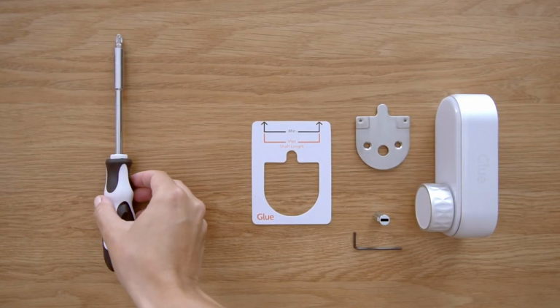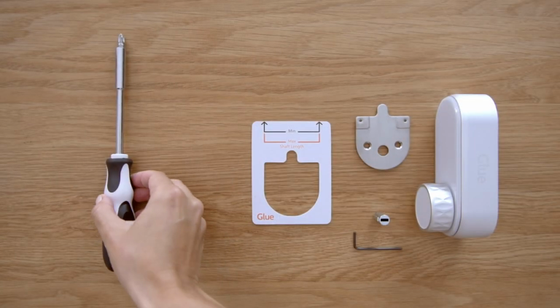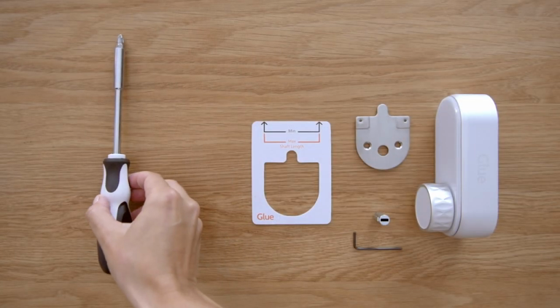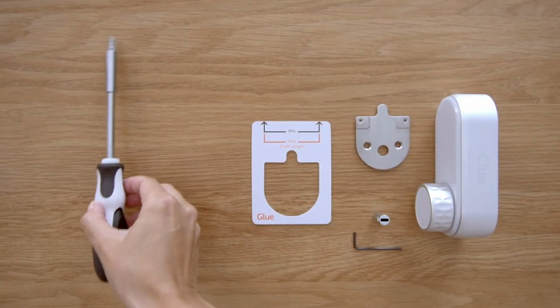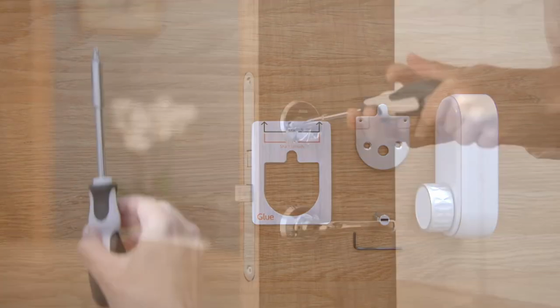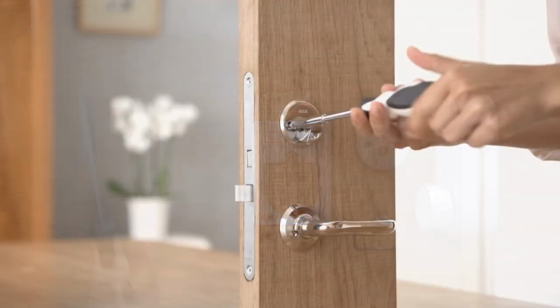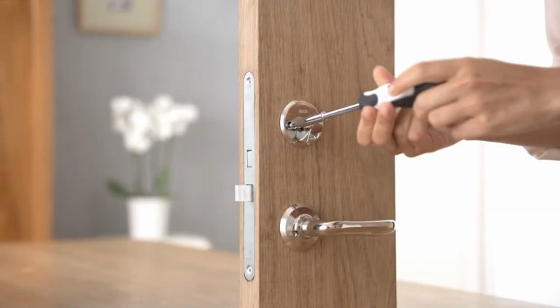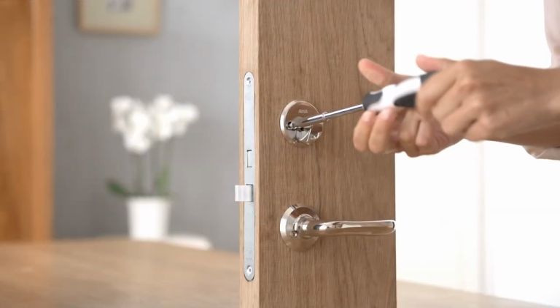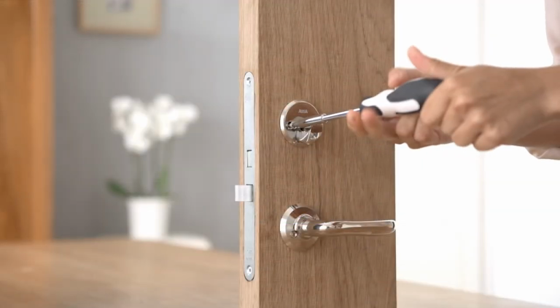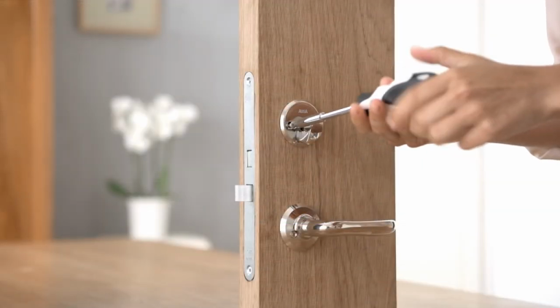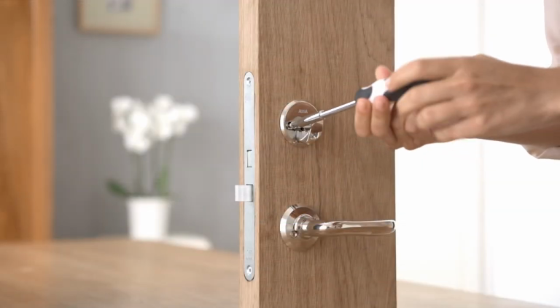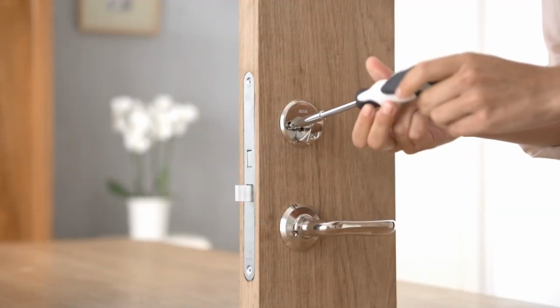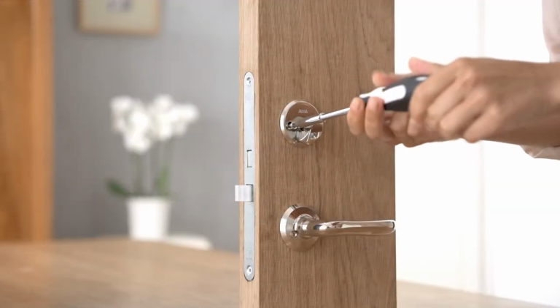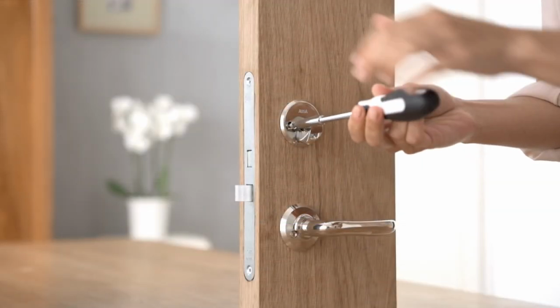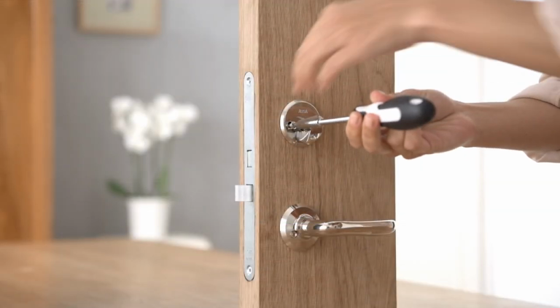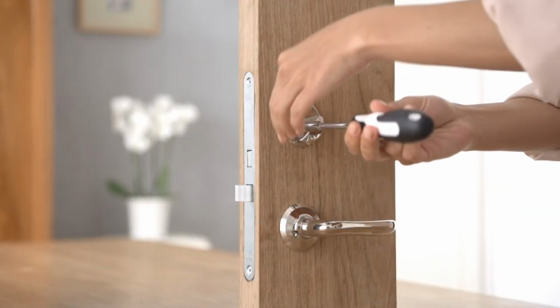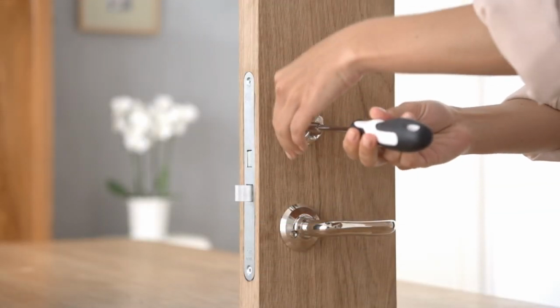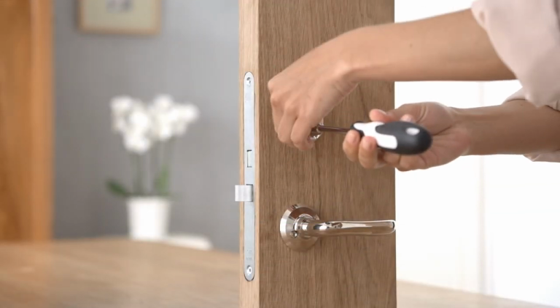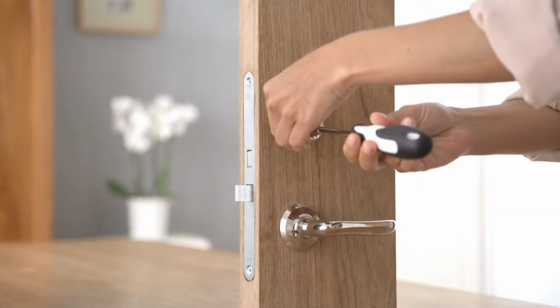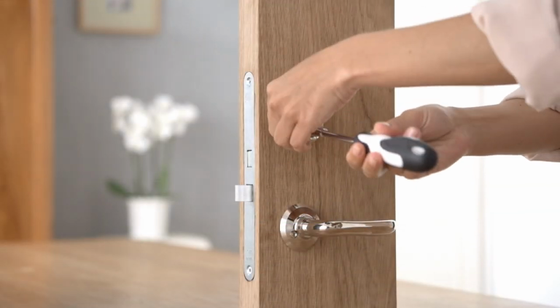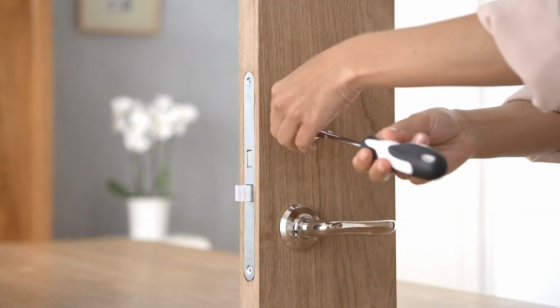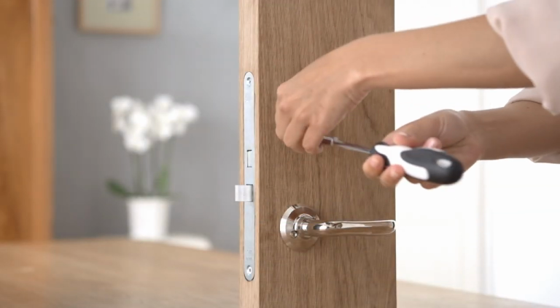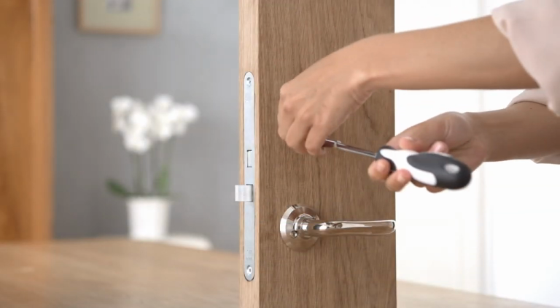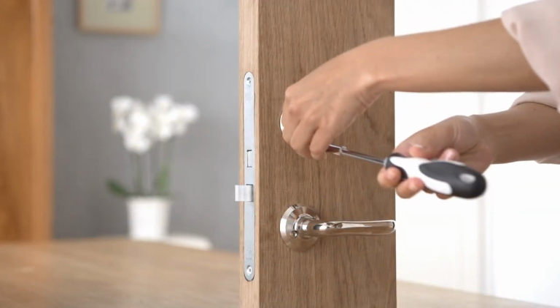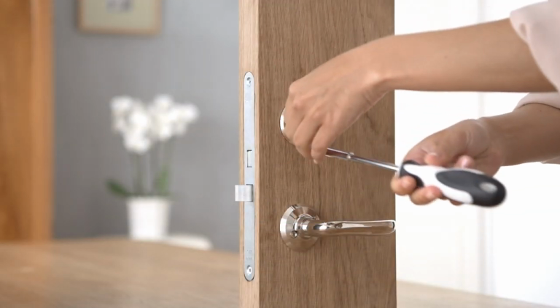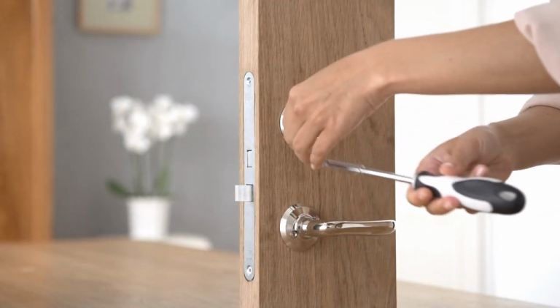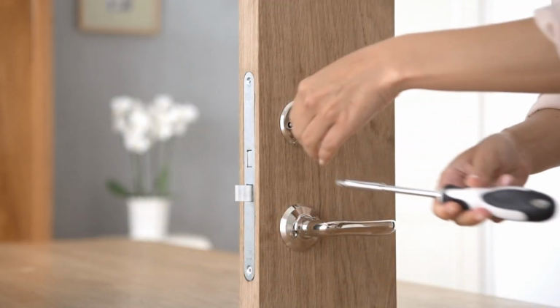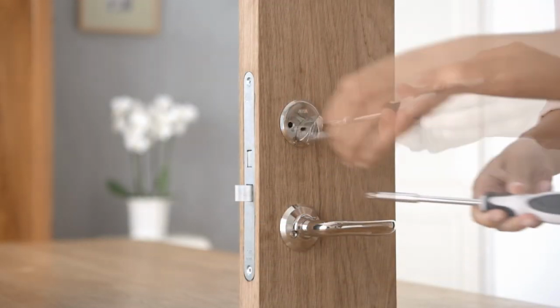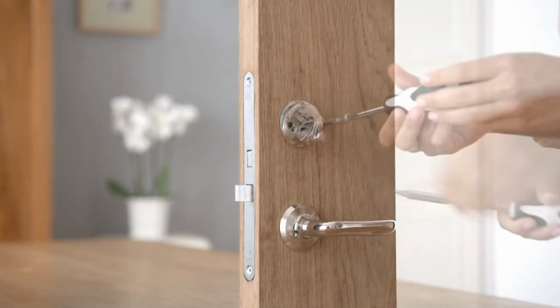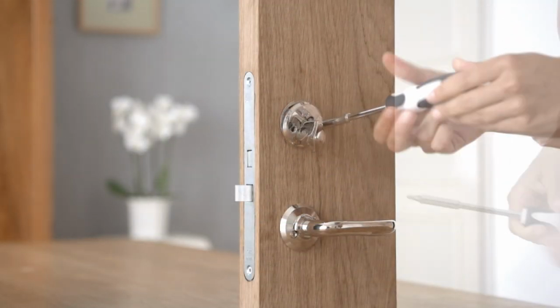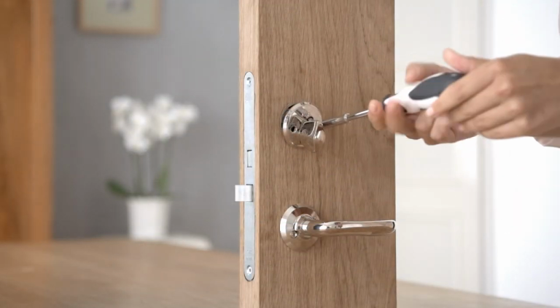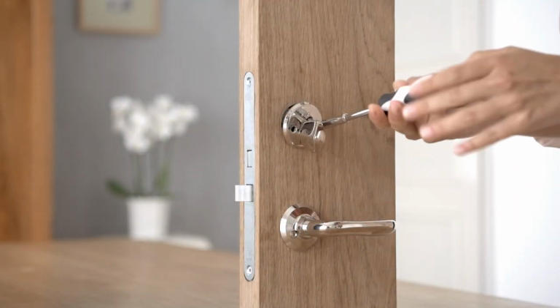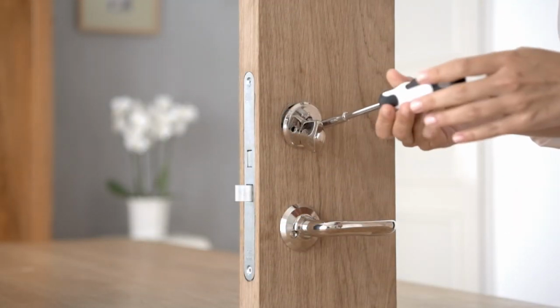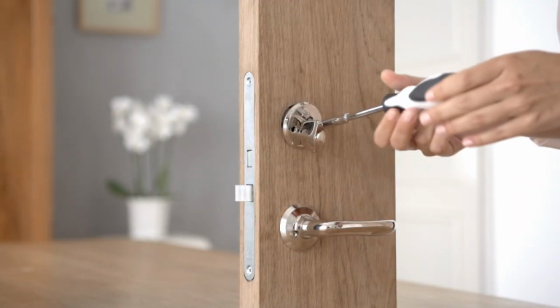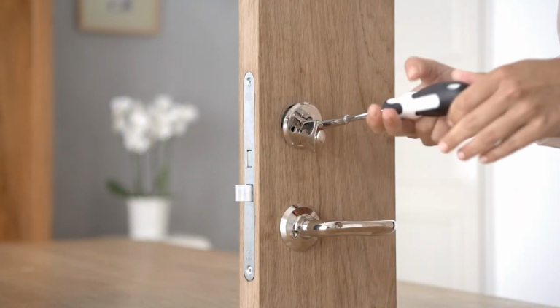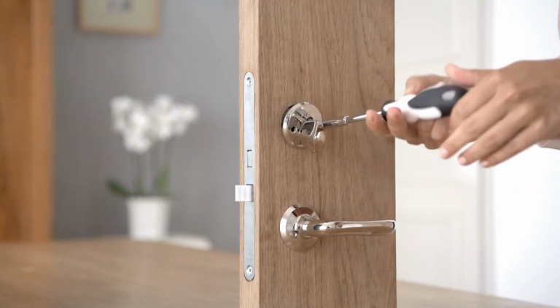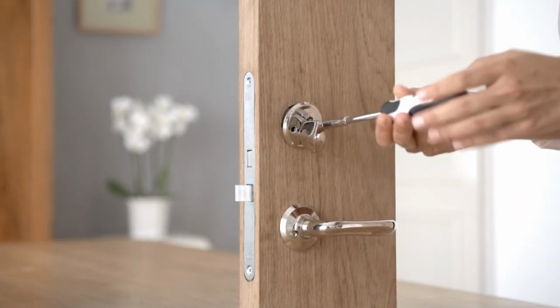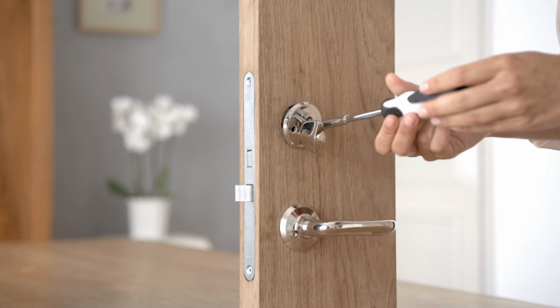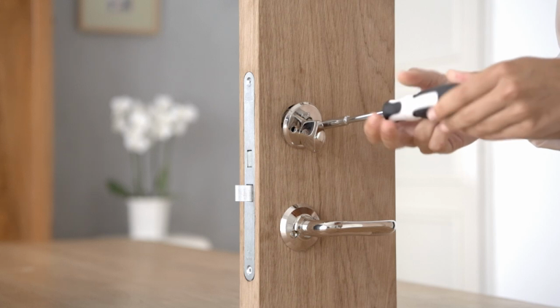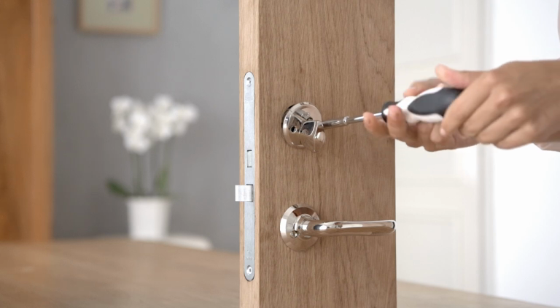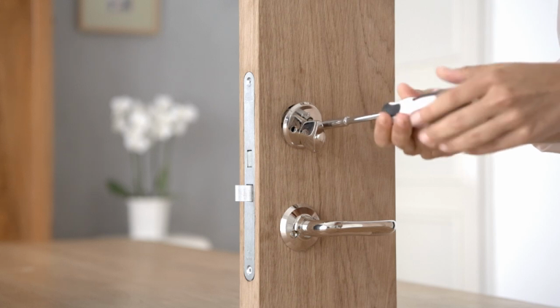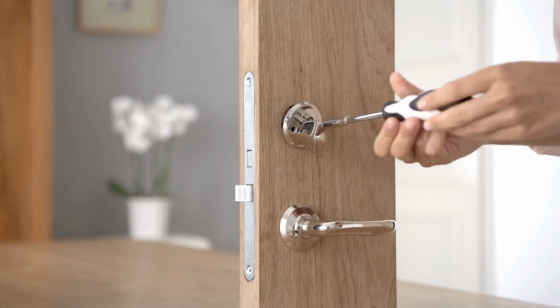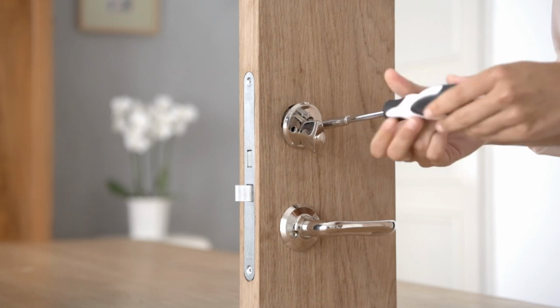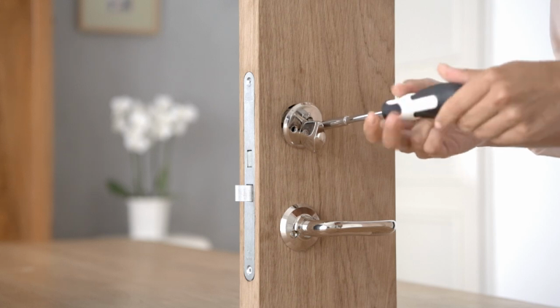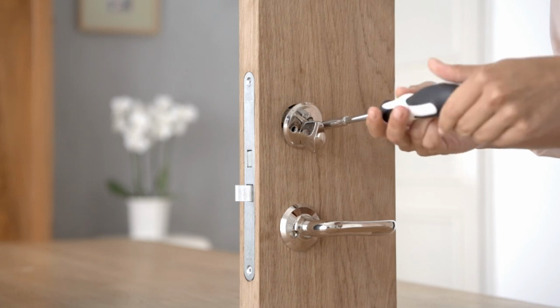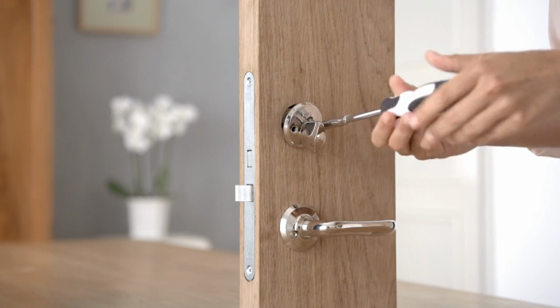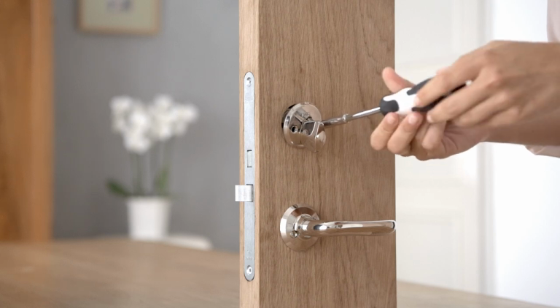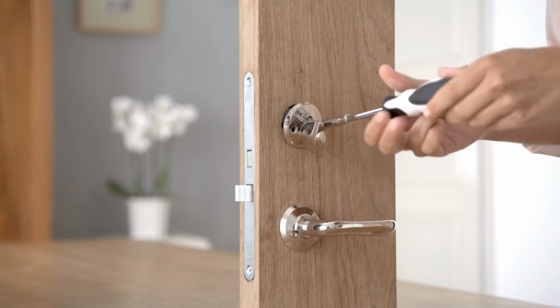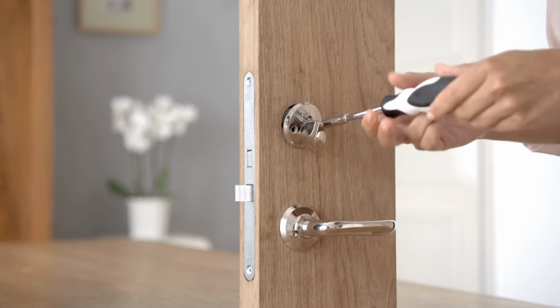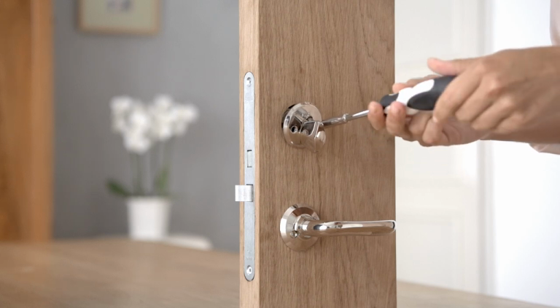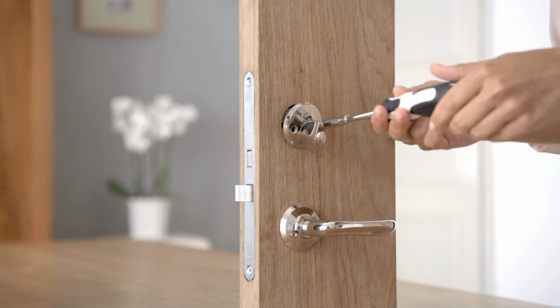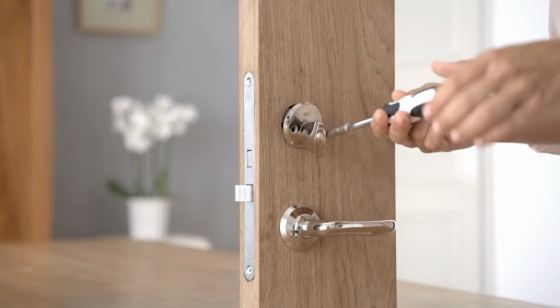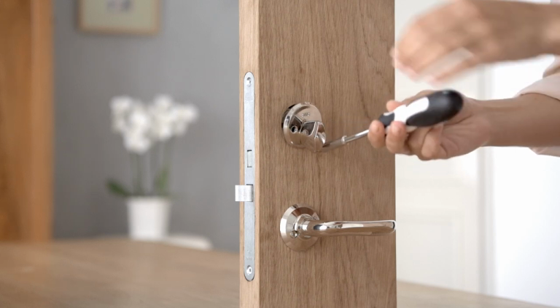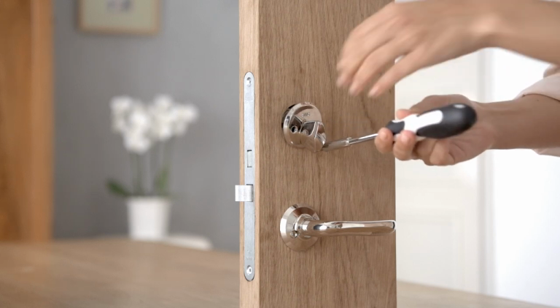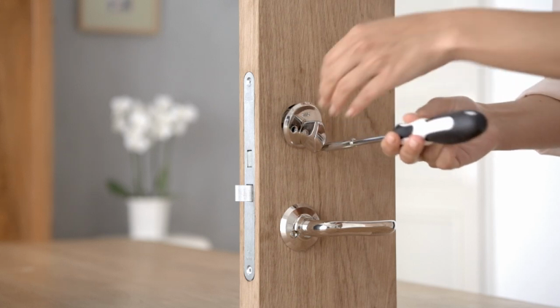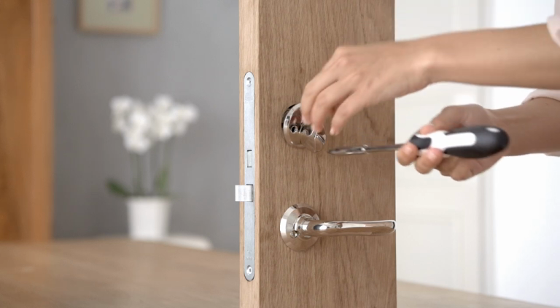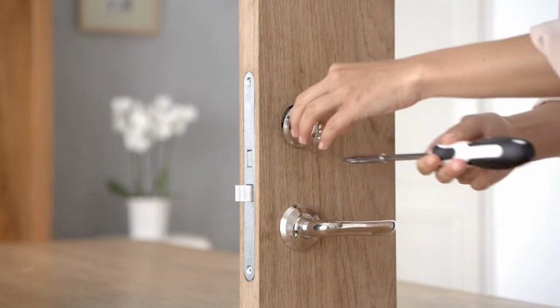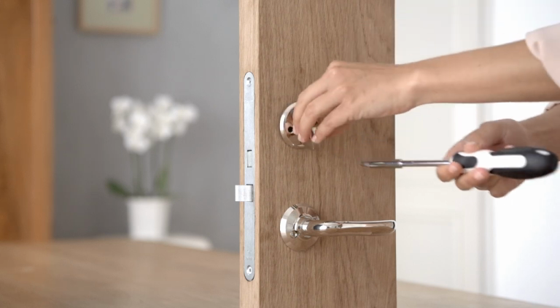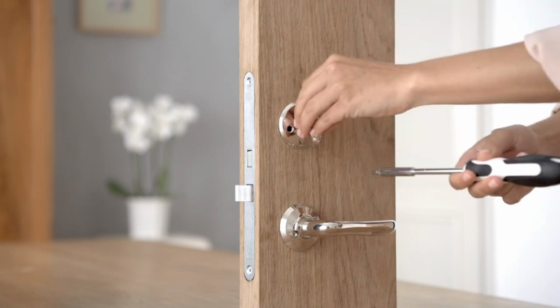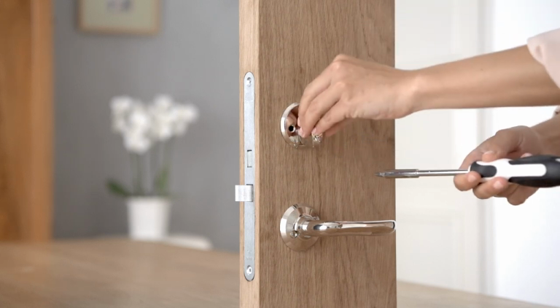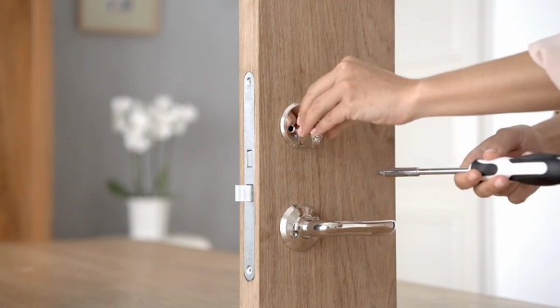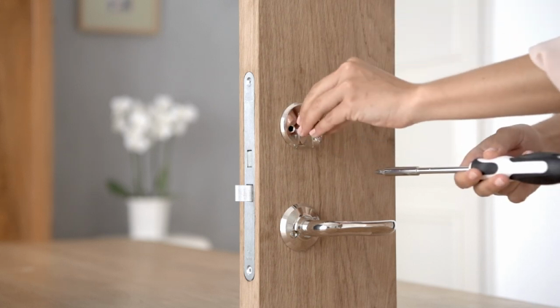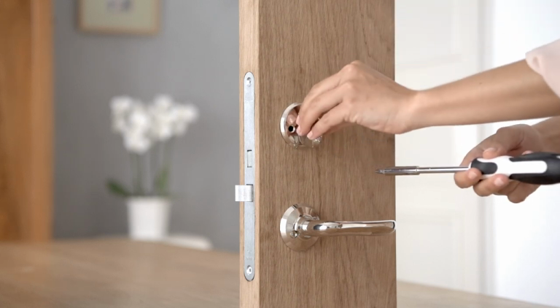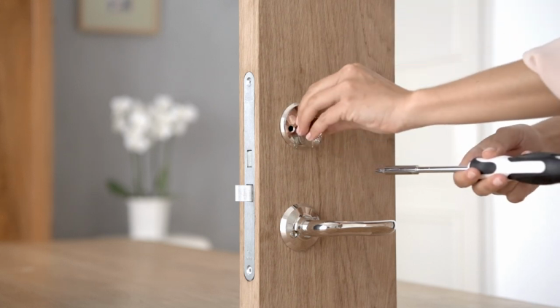Remove the existing thumb turn by unscrewing the two screws in the thumb turn plate. Keep these screws as you will use them later, if they are long enough.